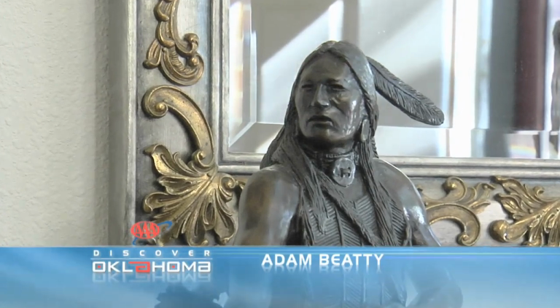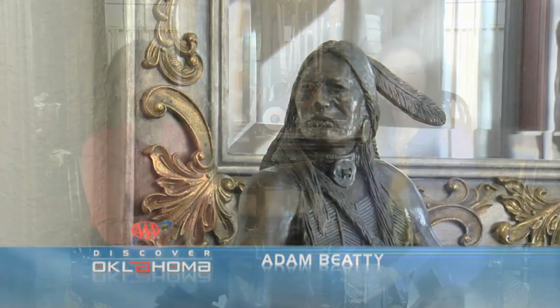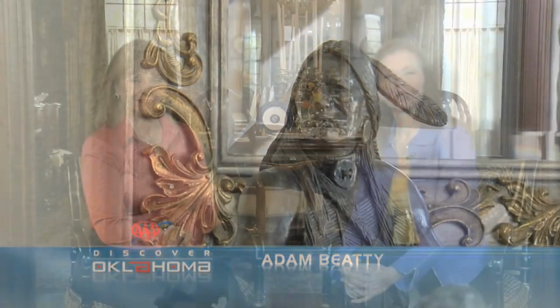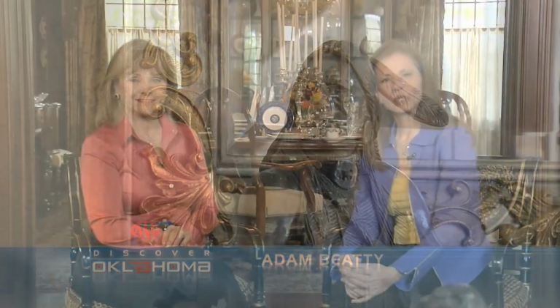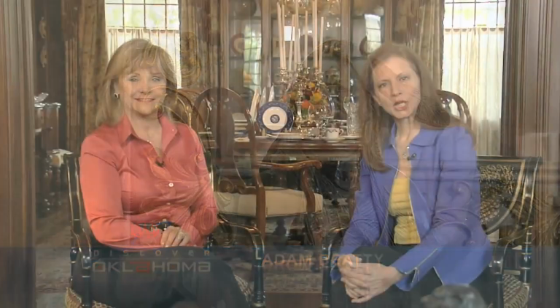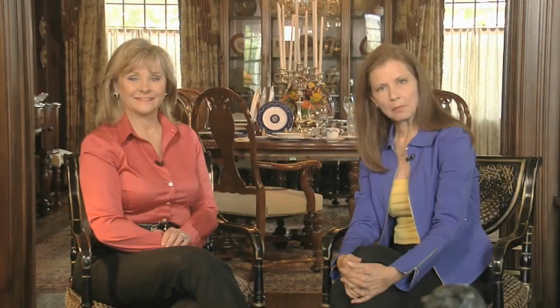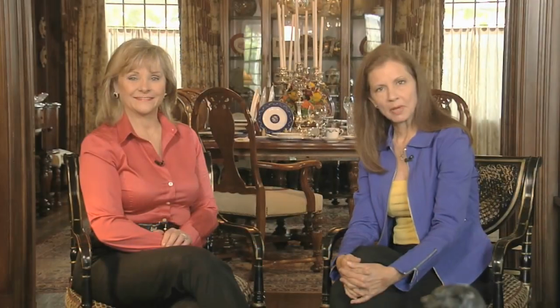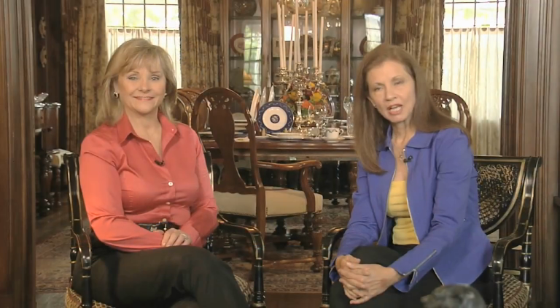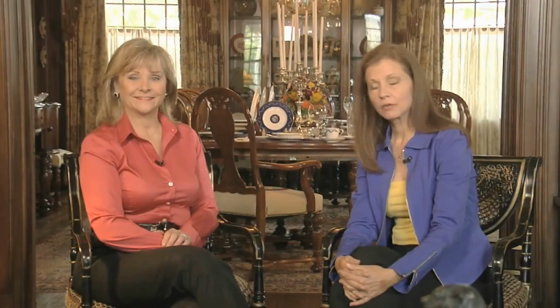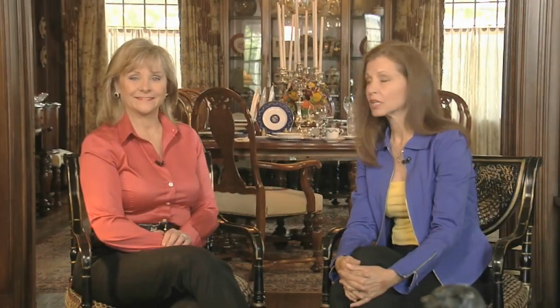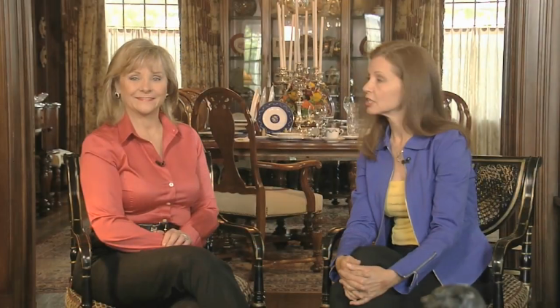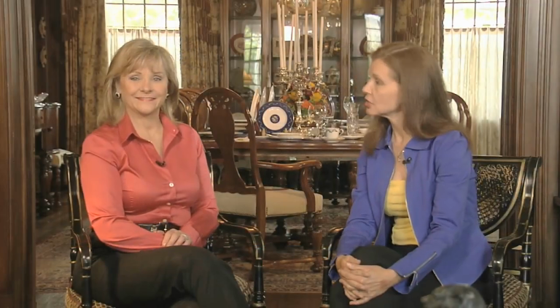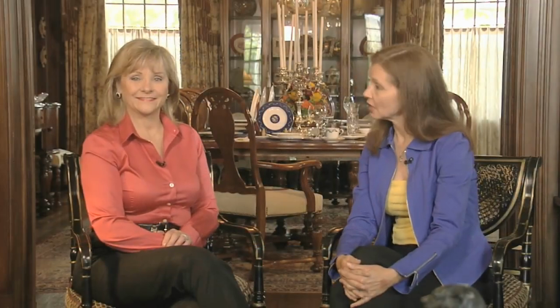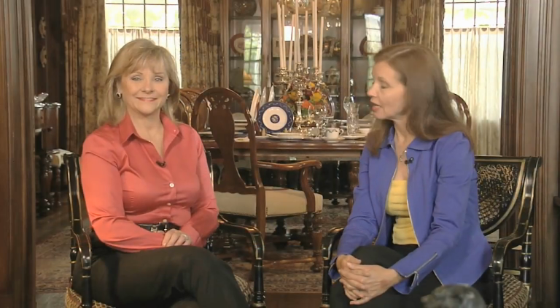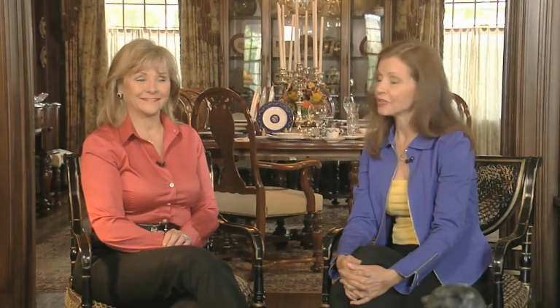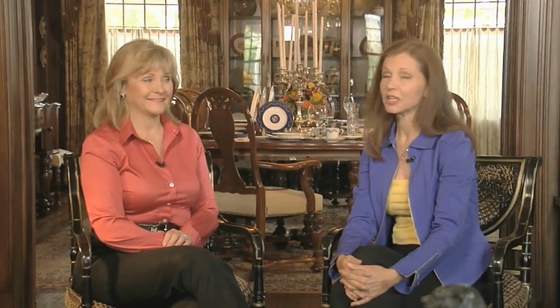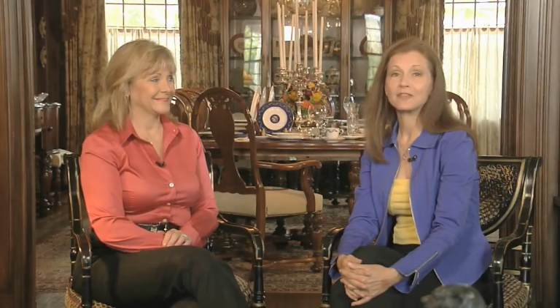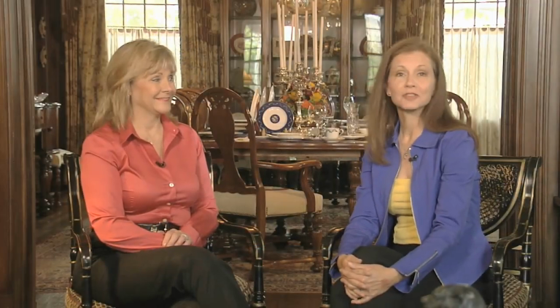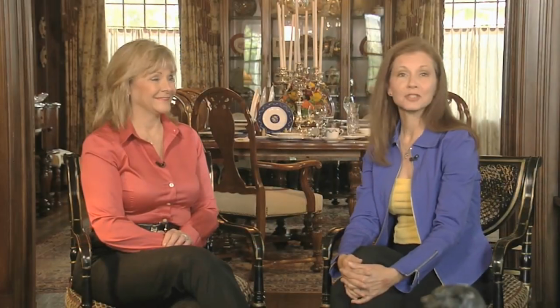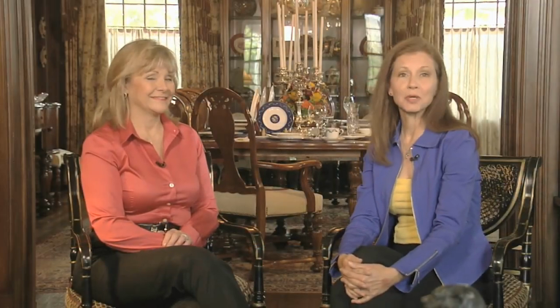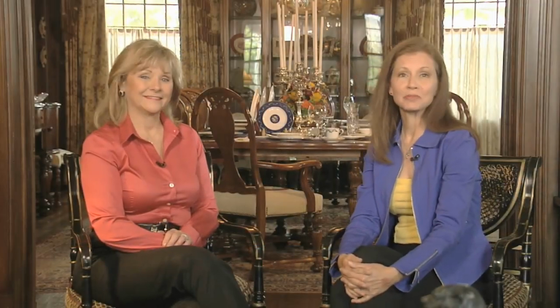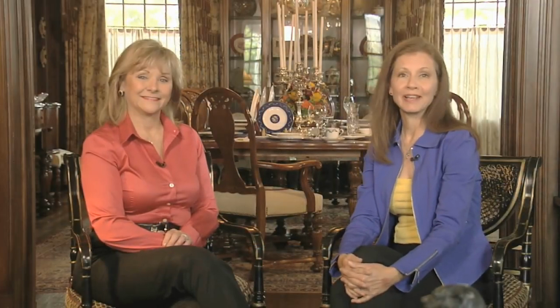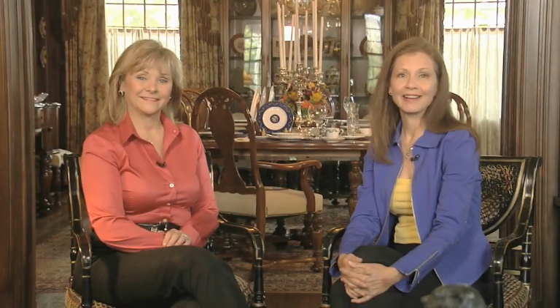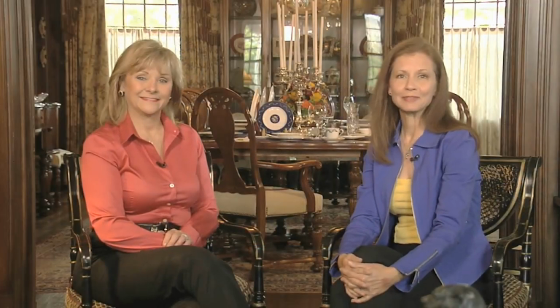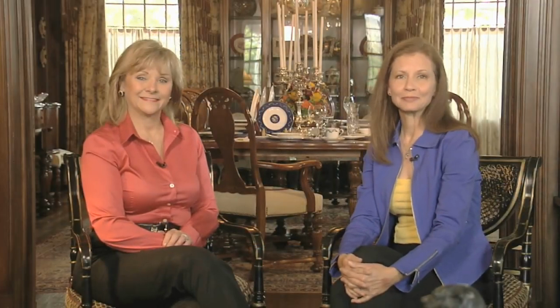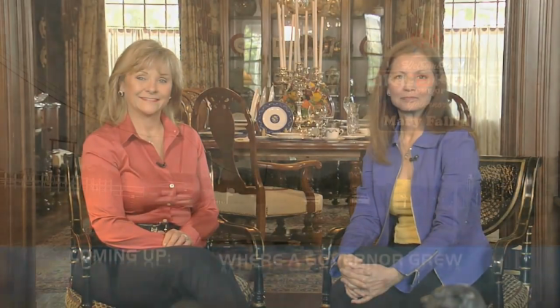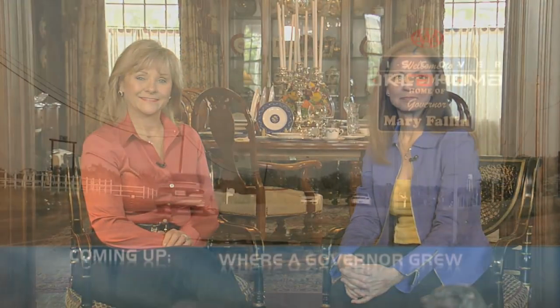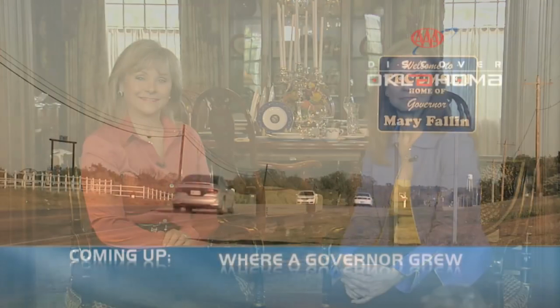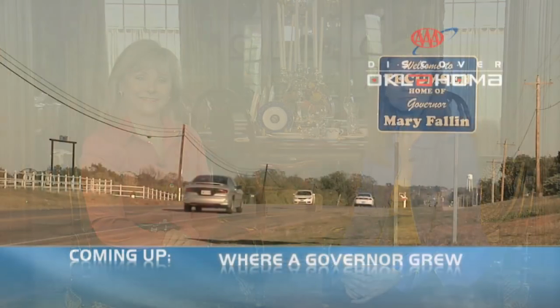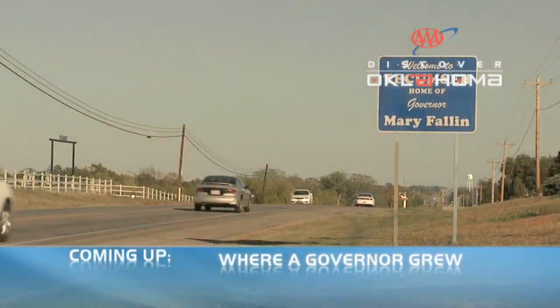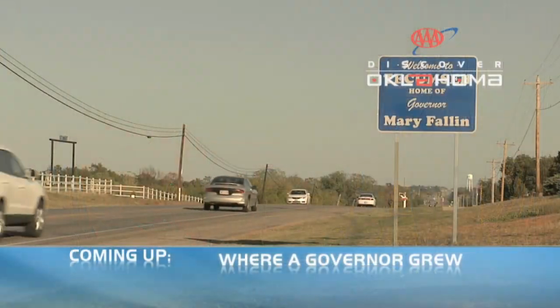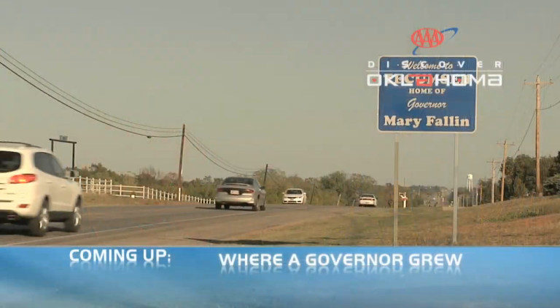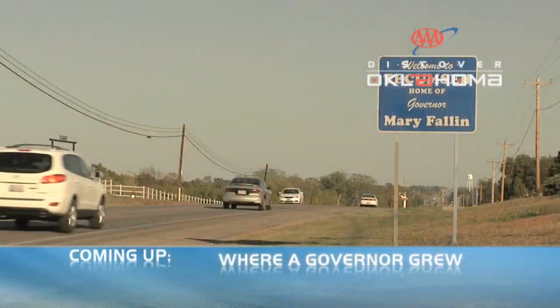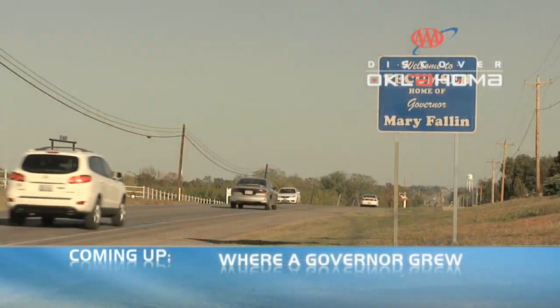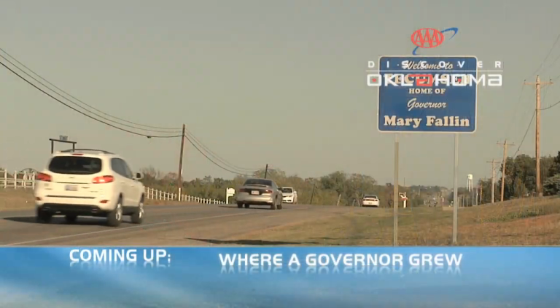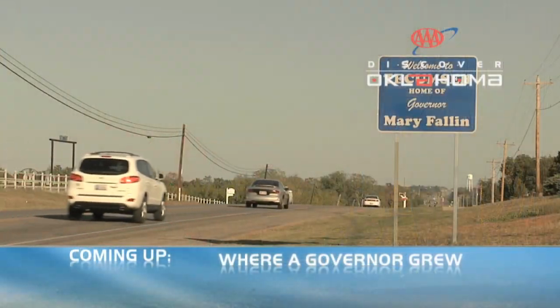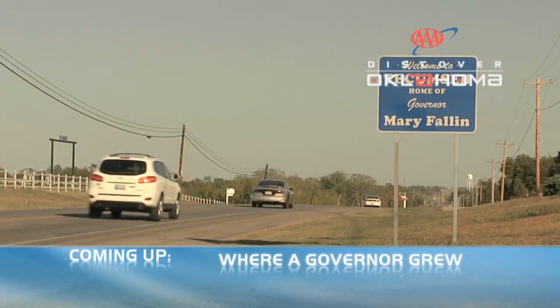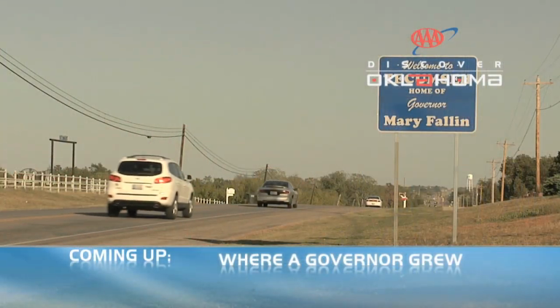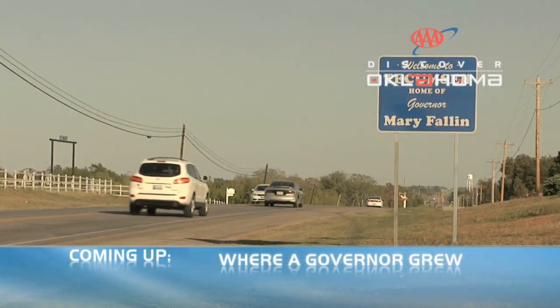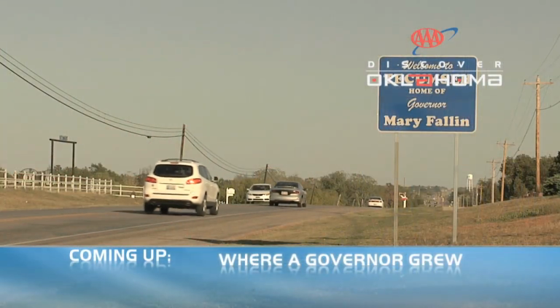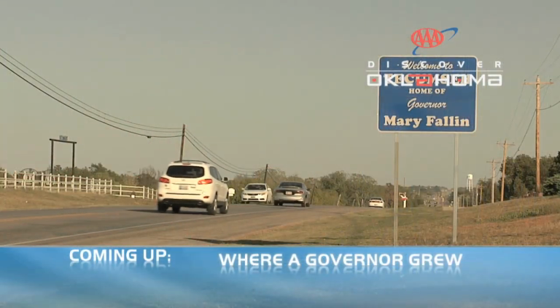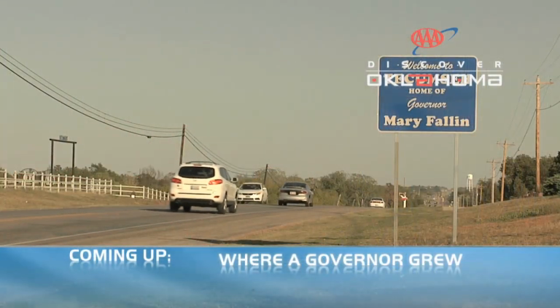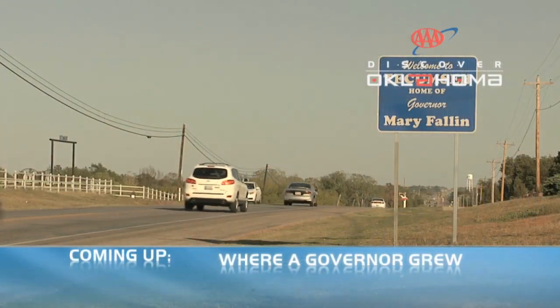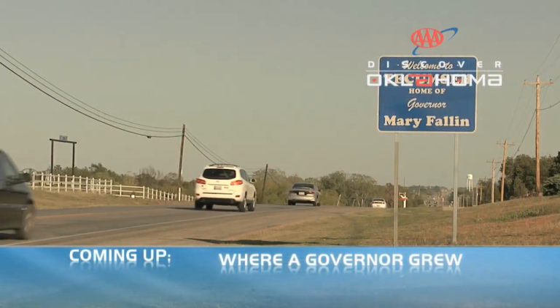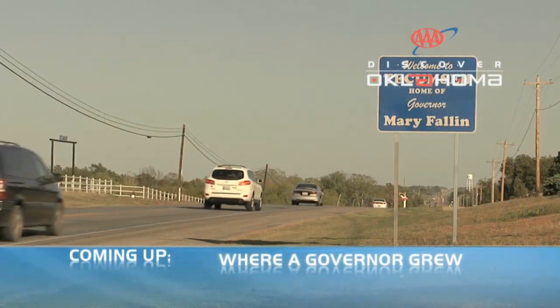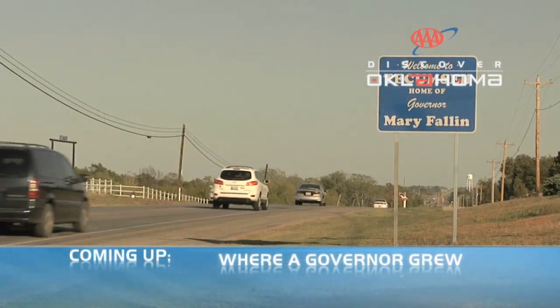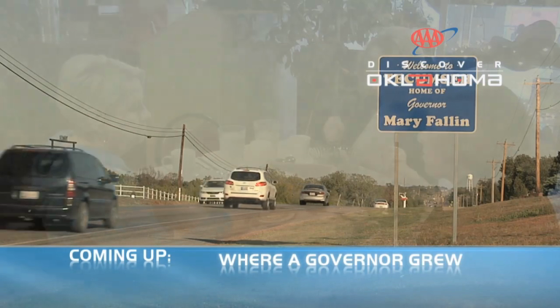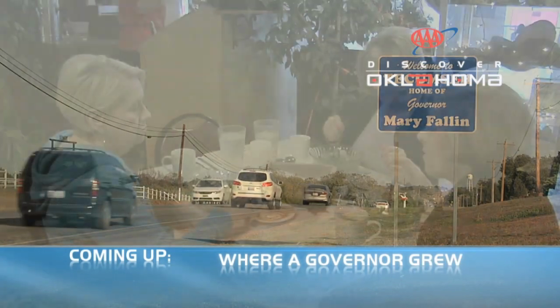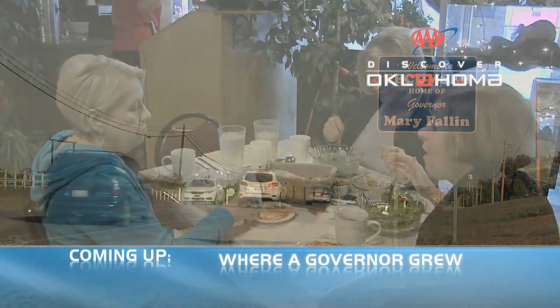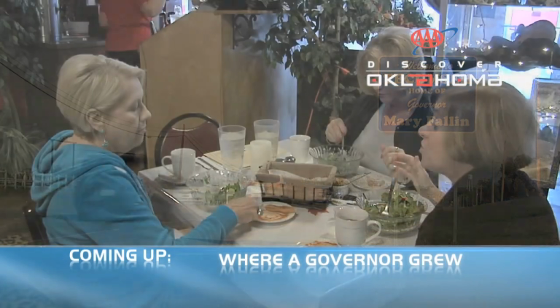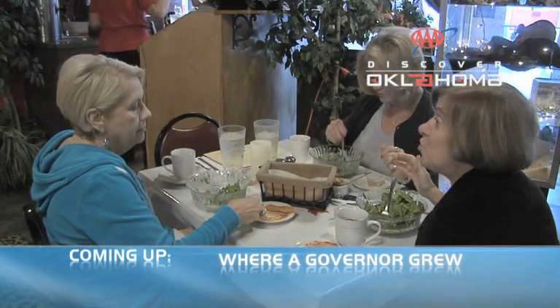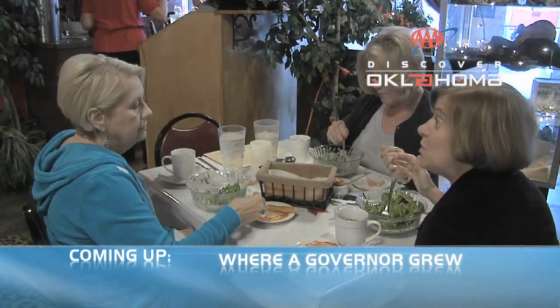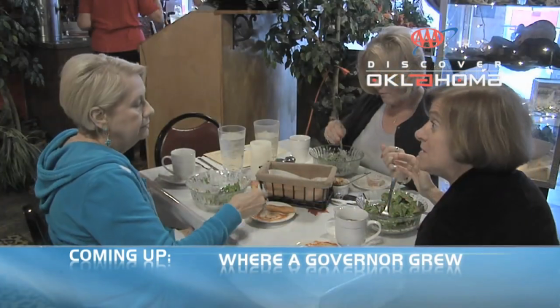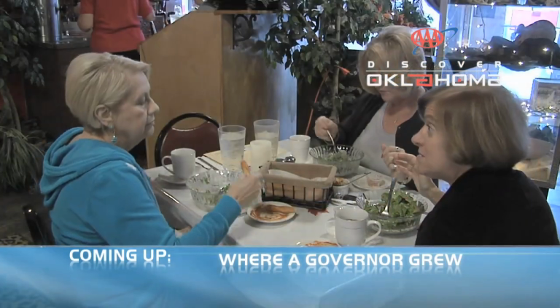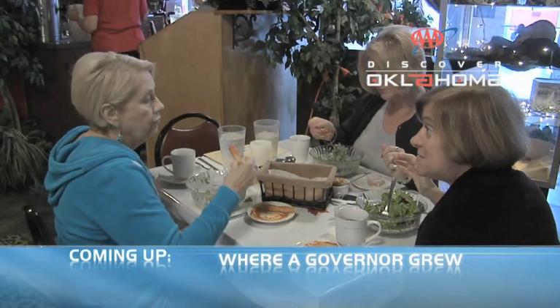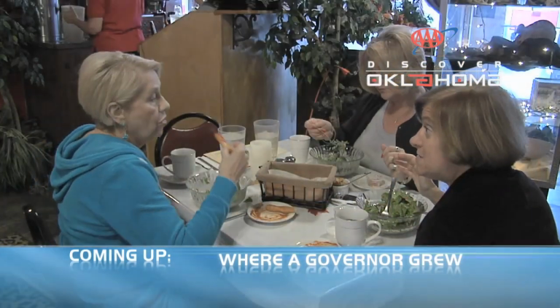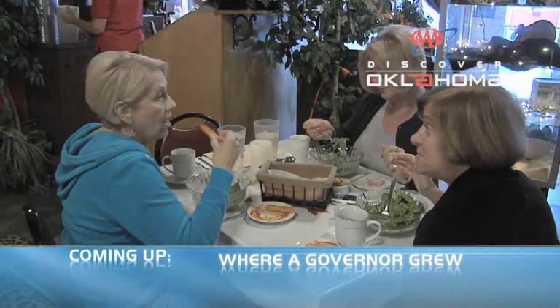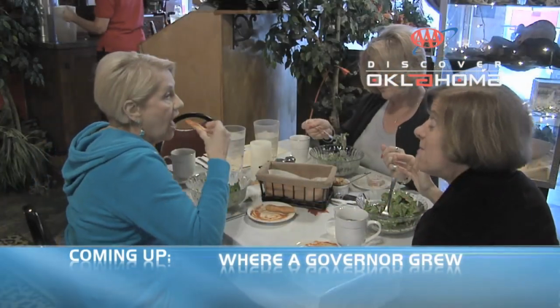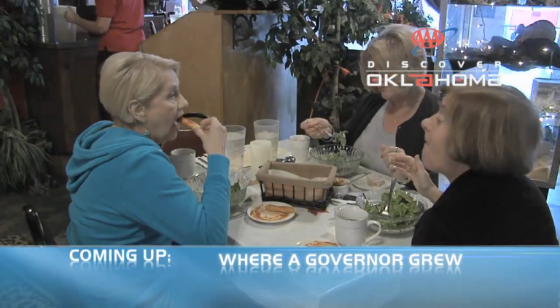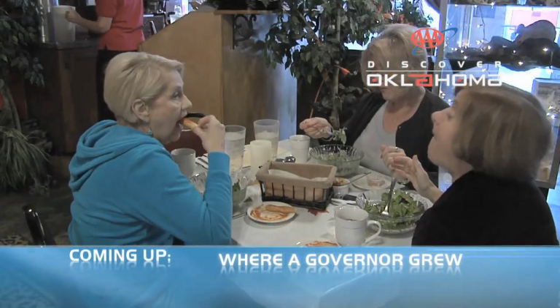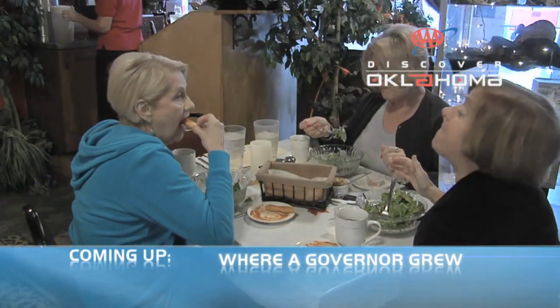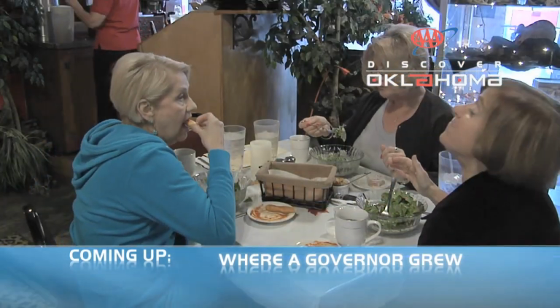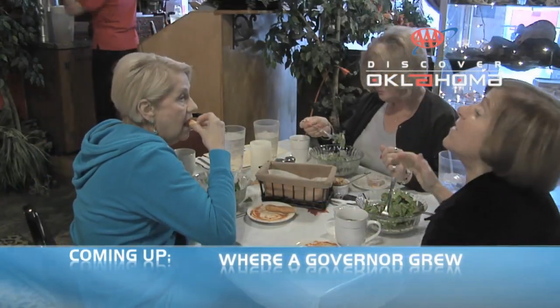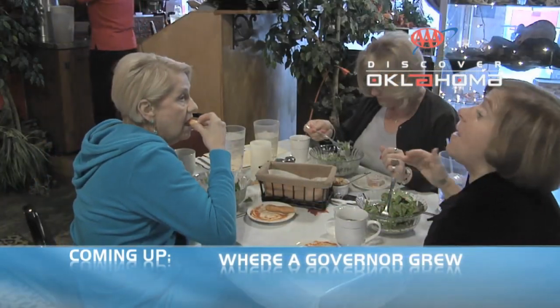When we come back, we're going to check out the governor's hometown — tourism in the town that grew a governor when AAA's Discover Oklahoma returns.